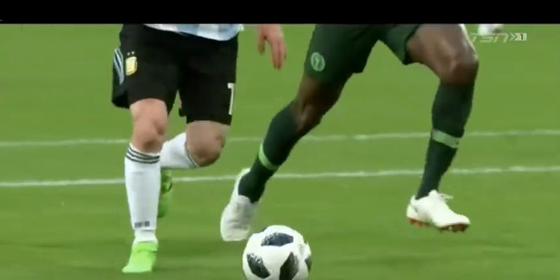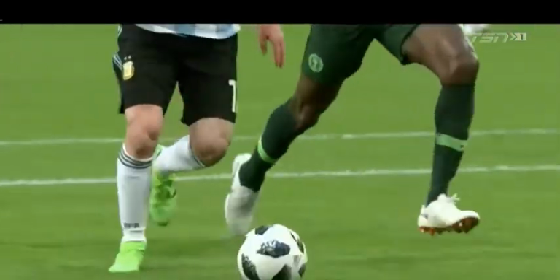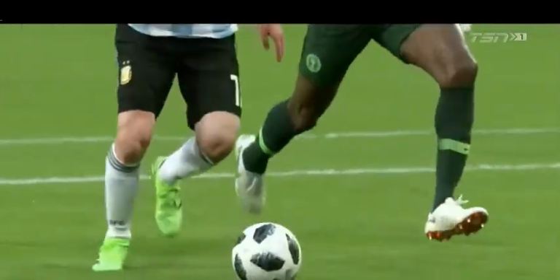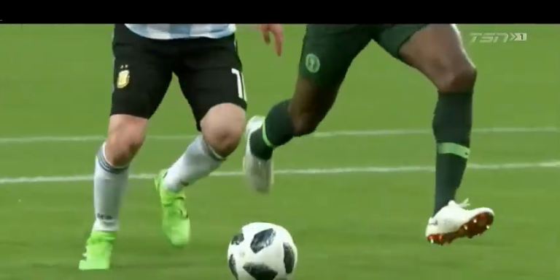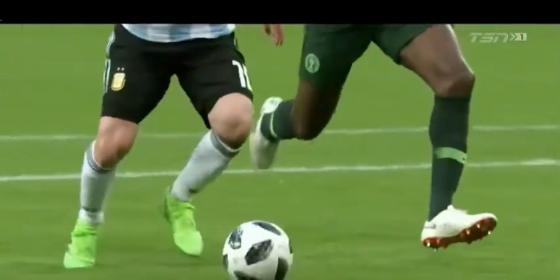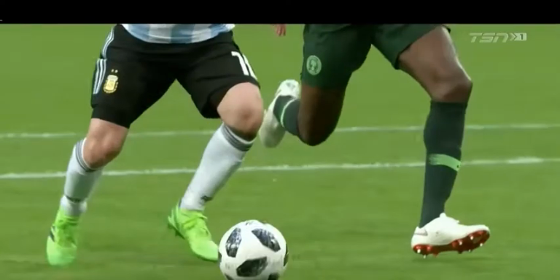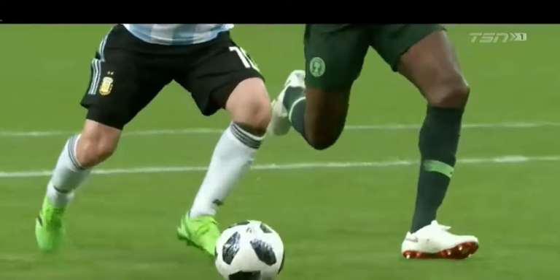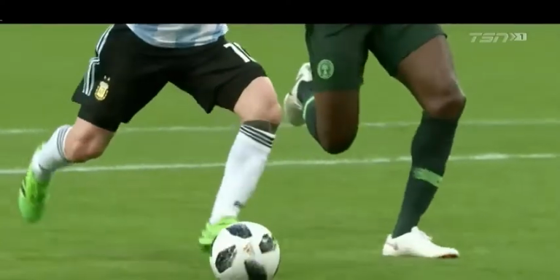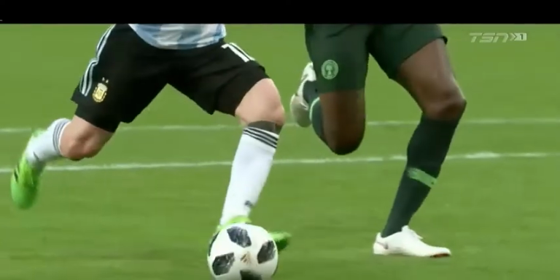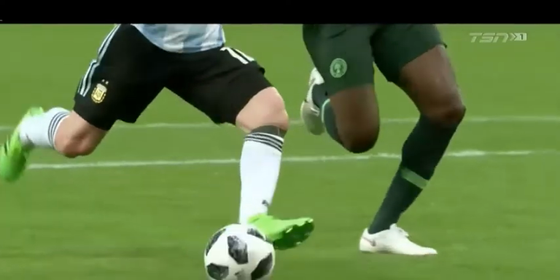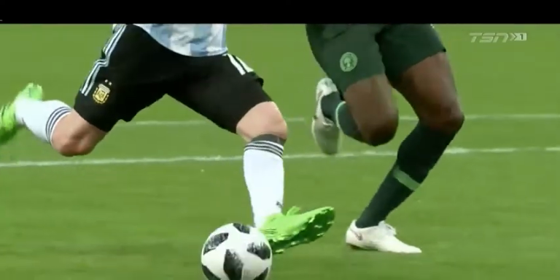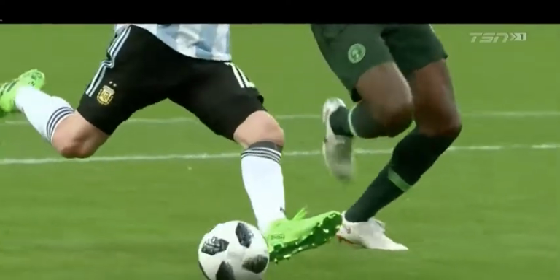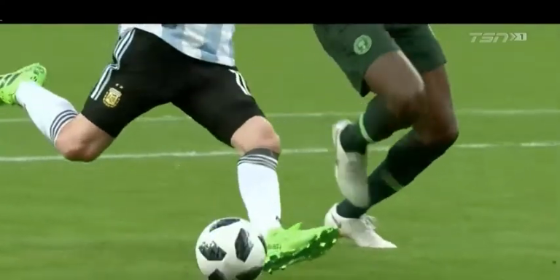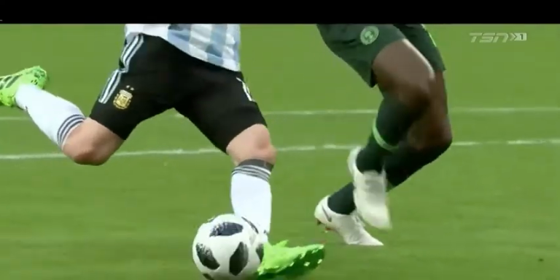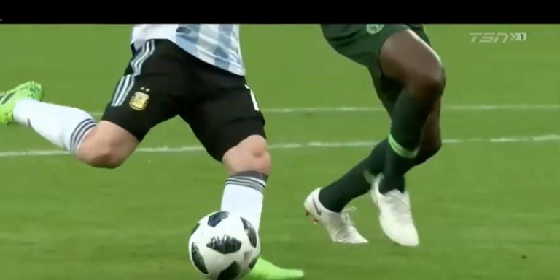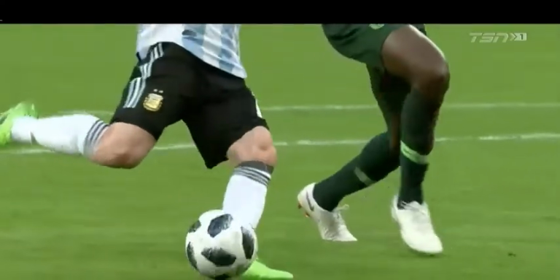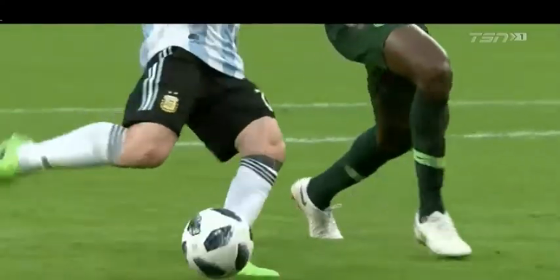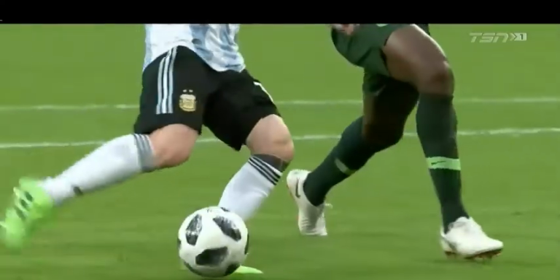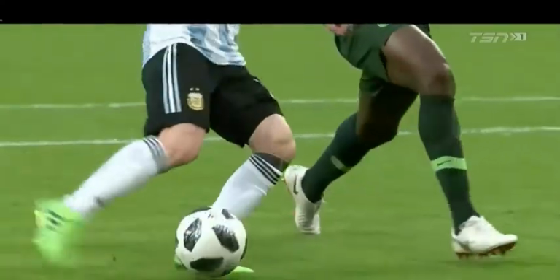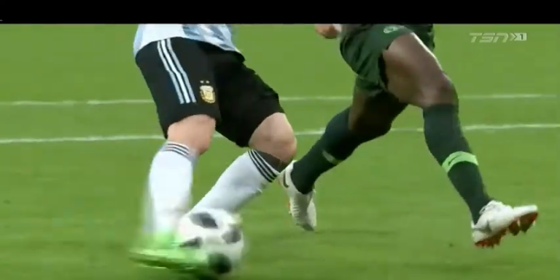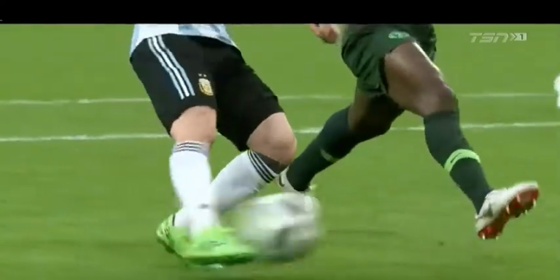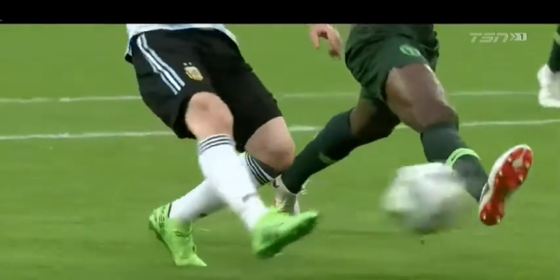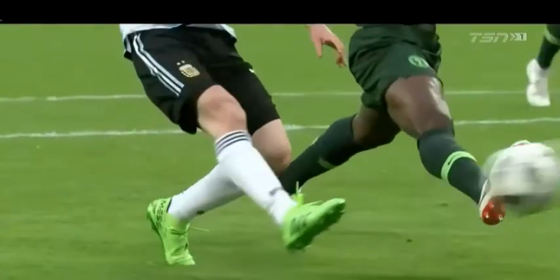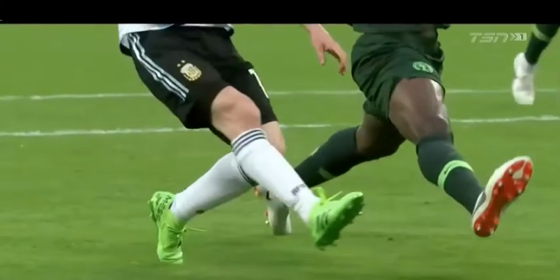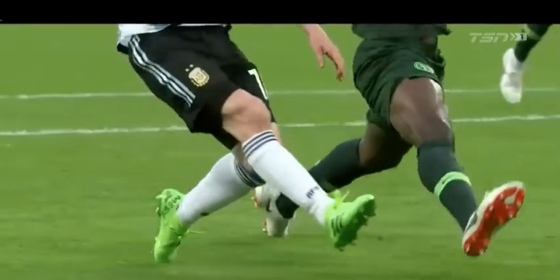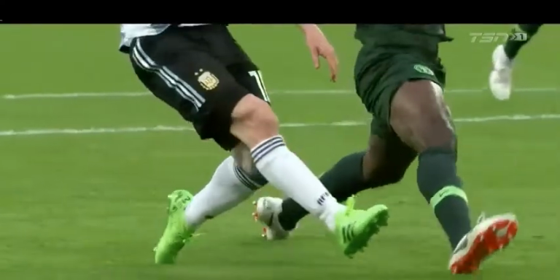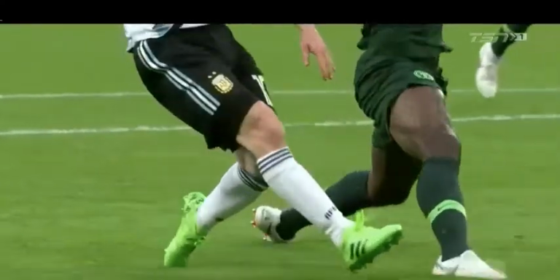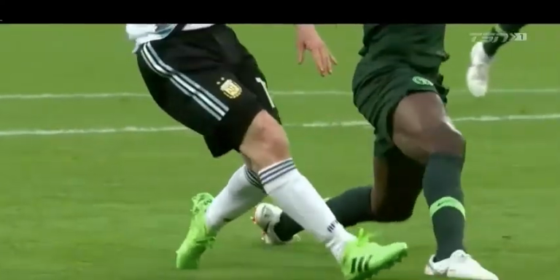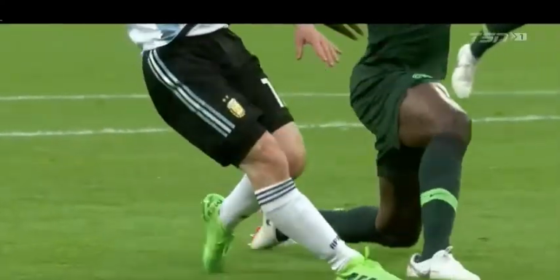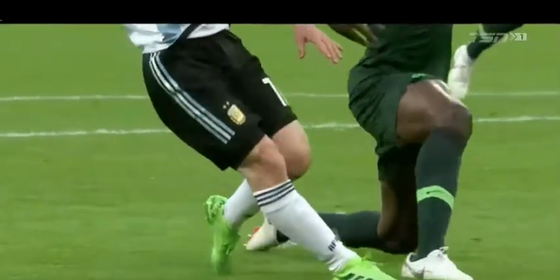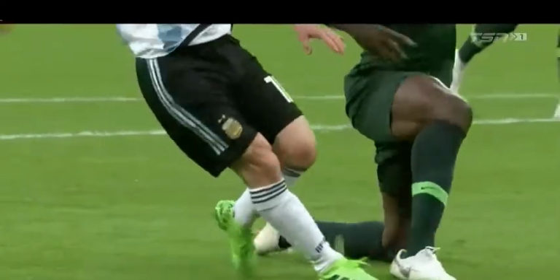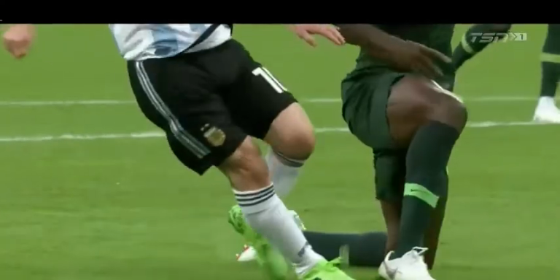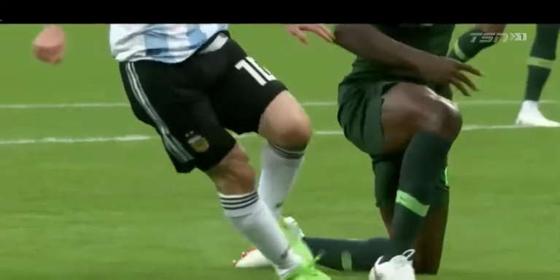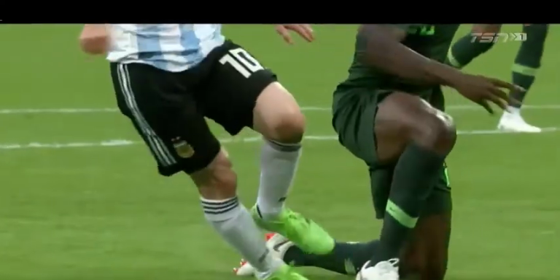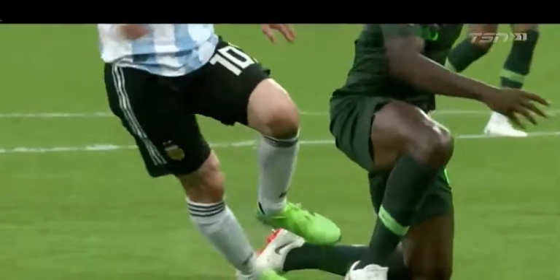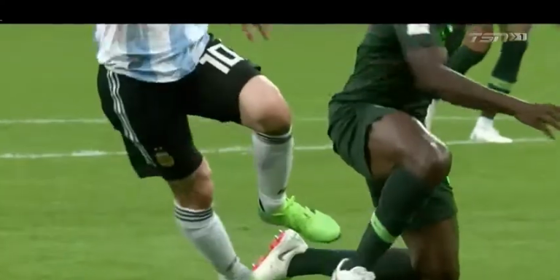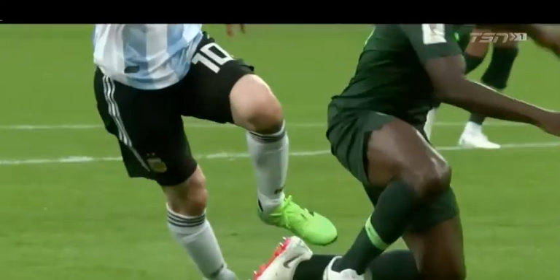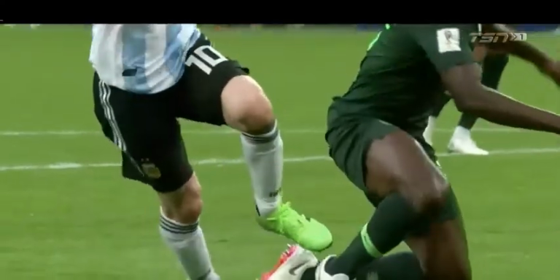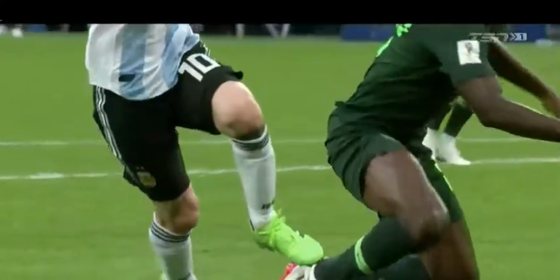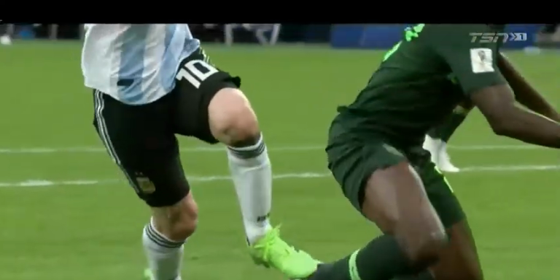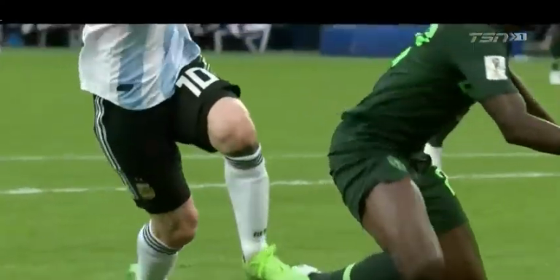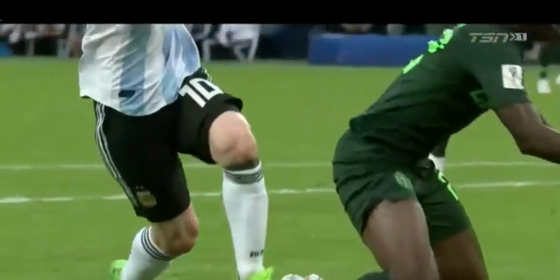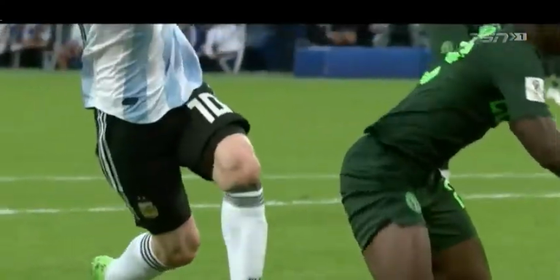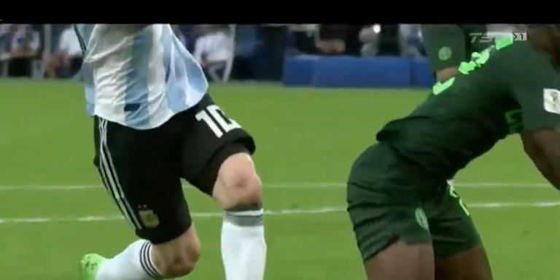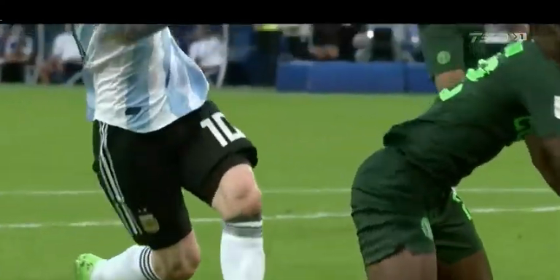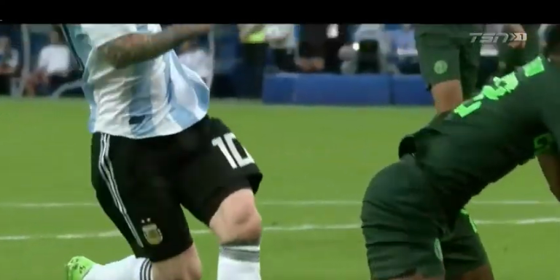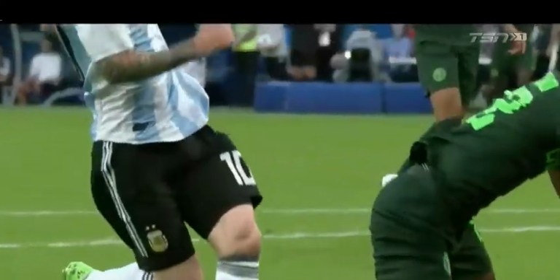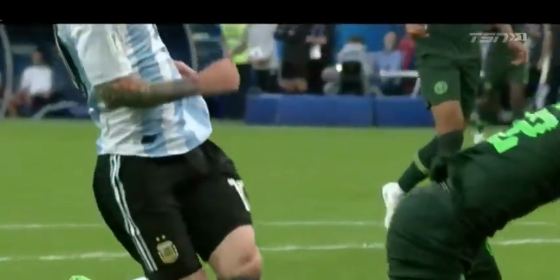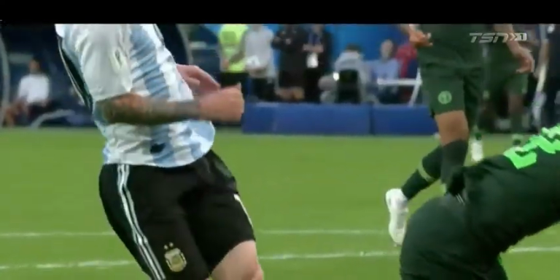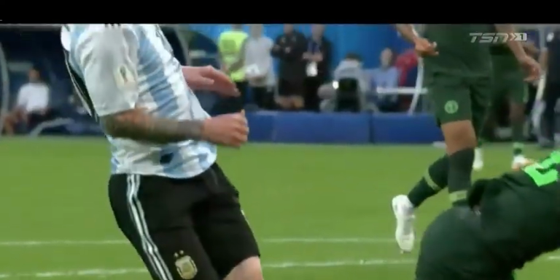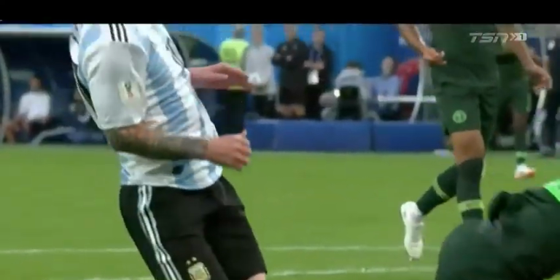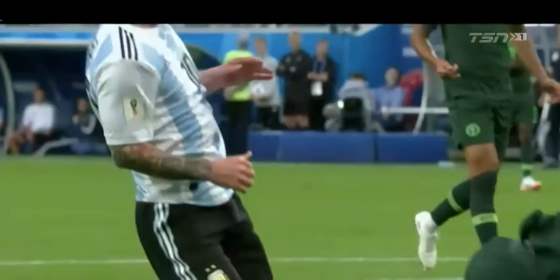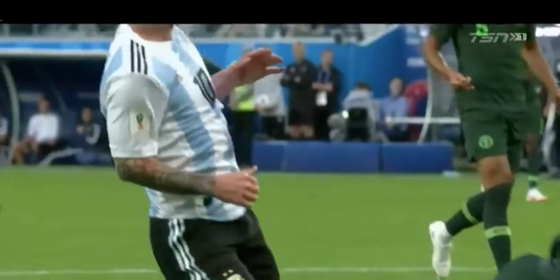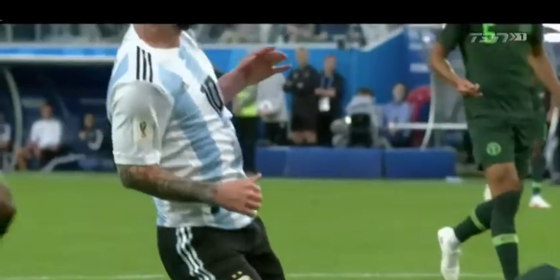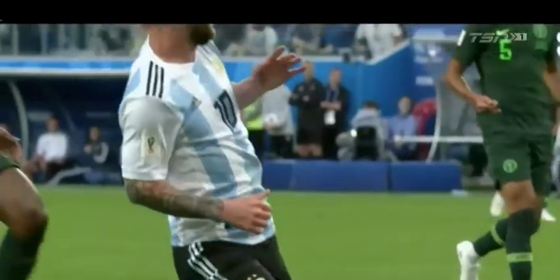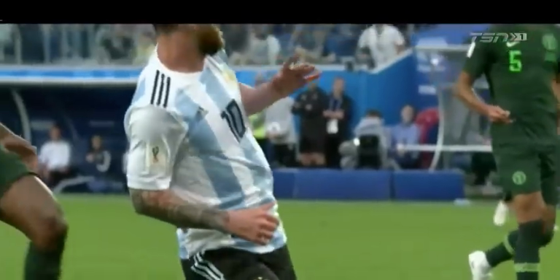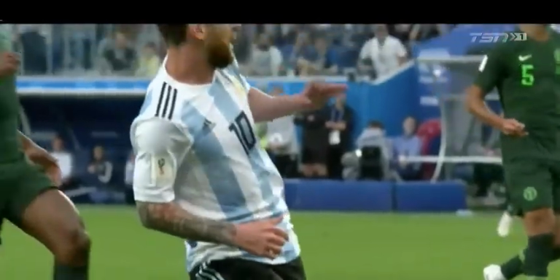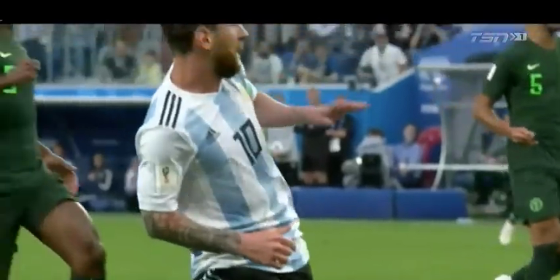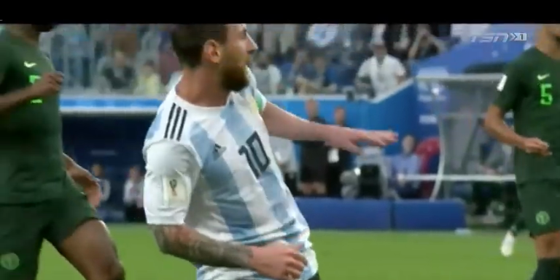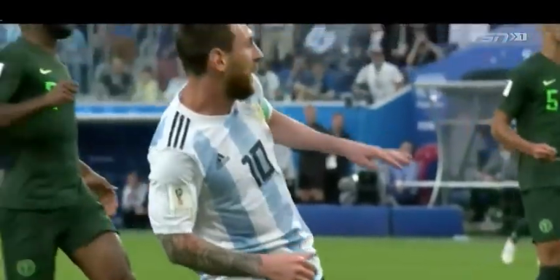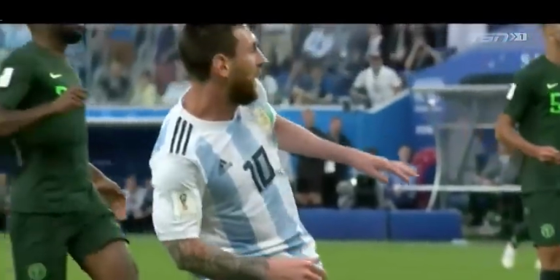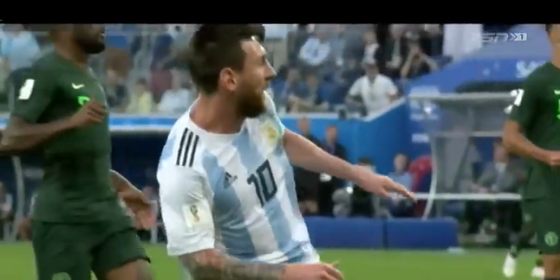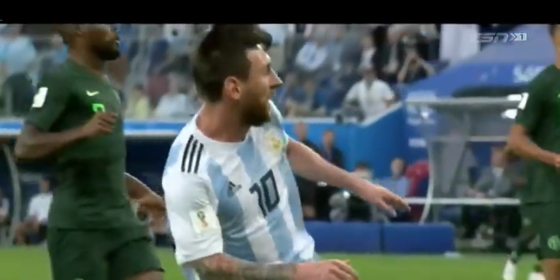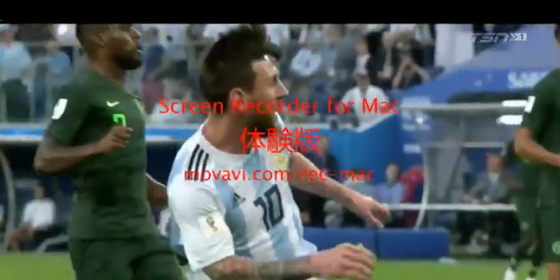You can see what it means to him — just that little touch on his knee, look over the ball, and then you can see the emotion on his face as he slides it home.